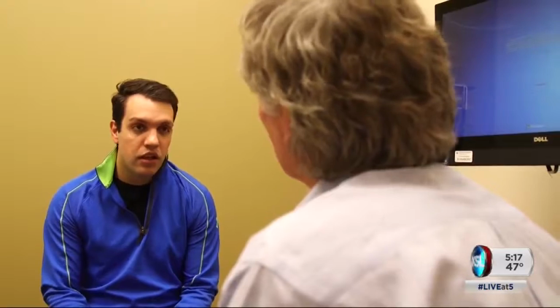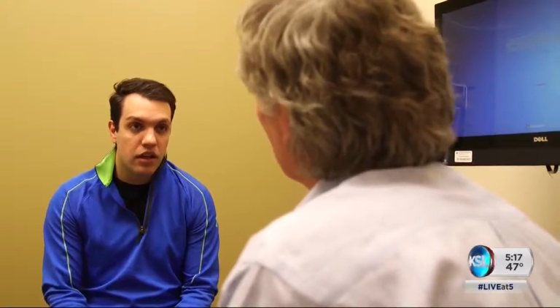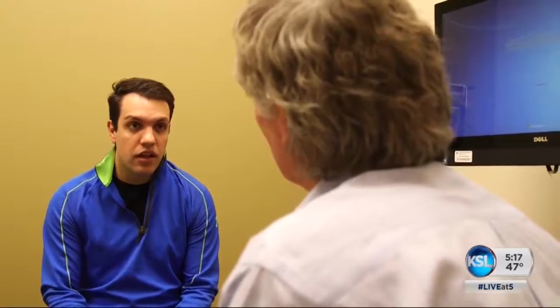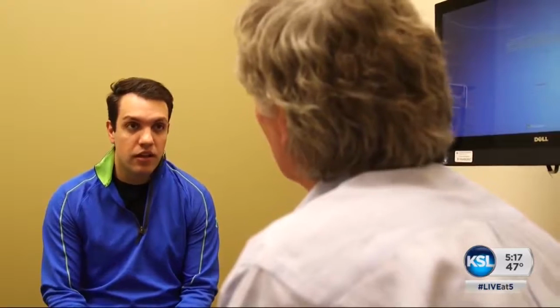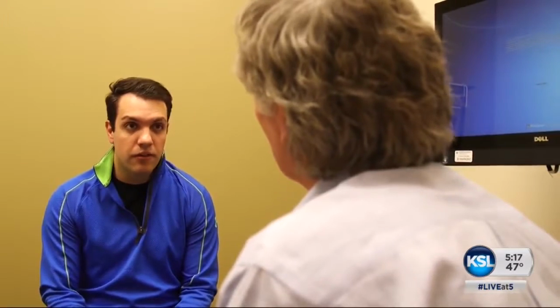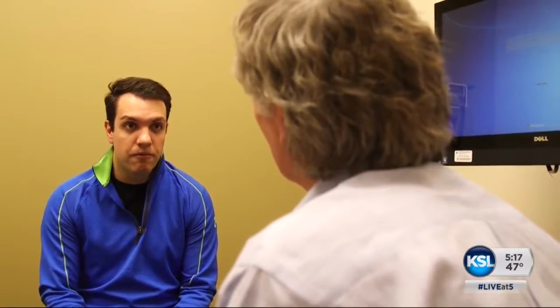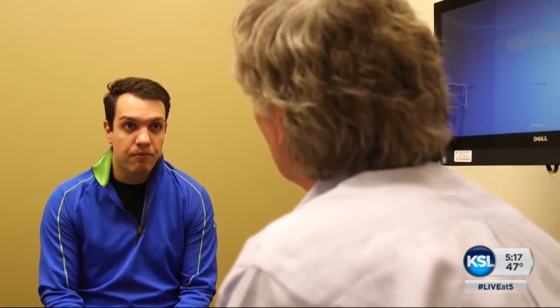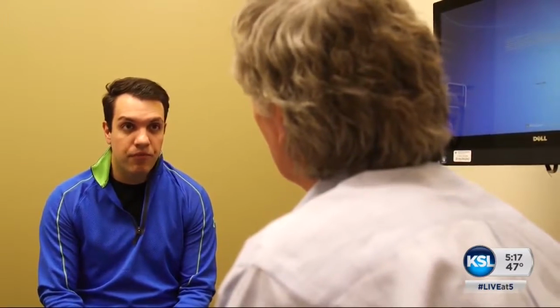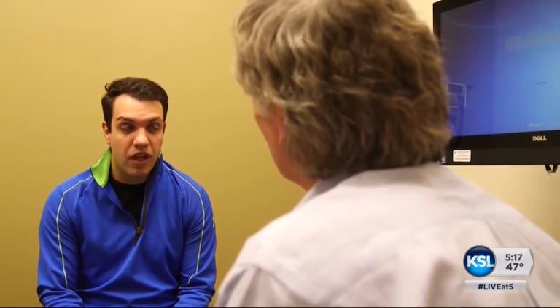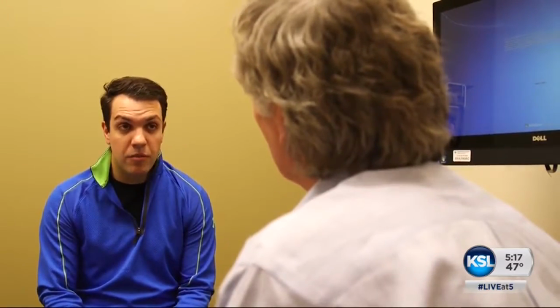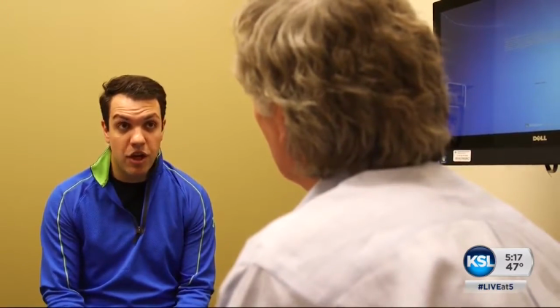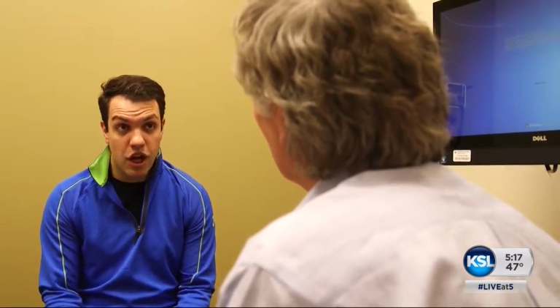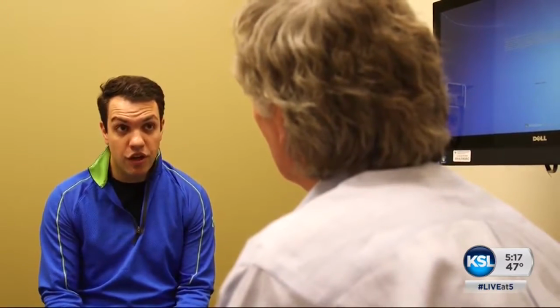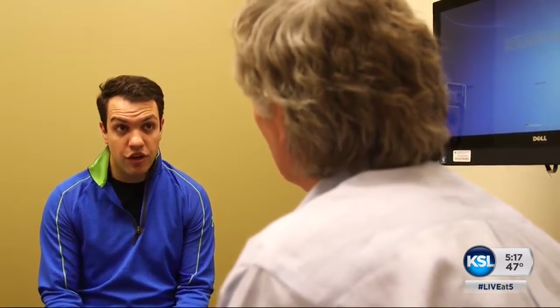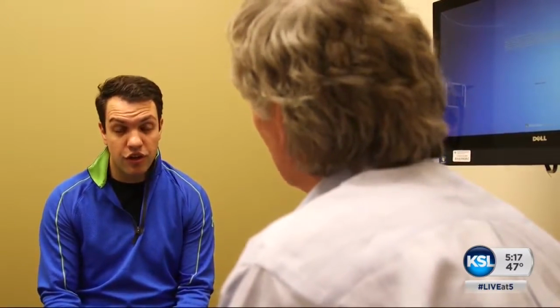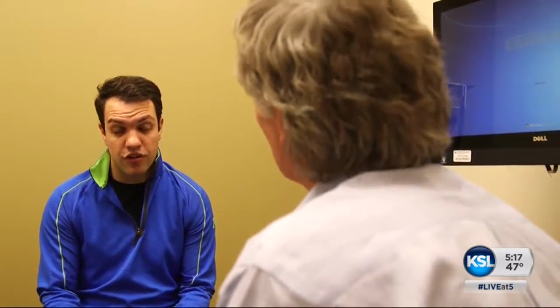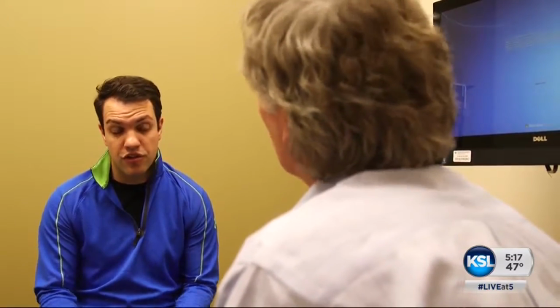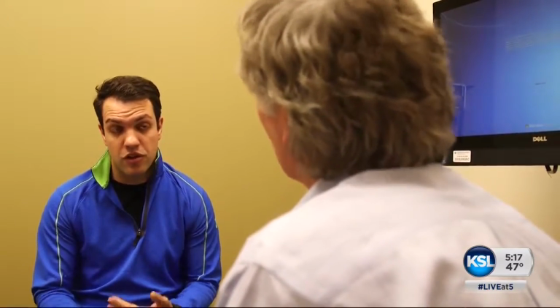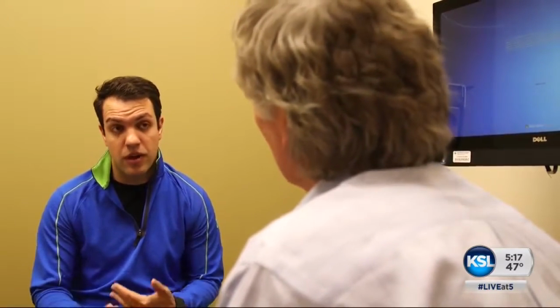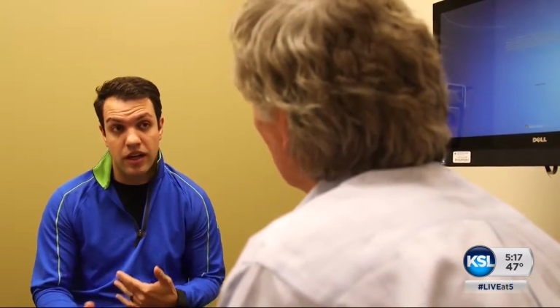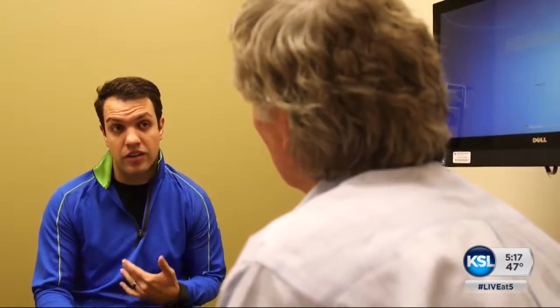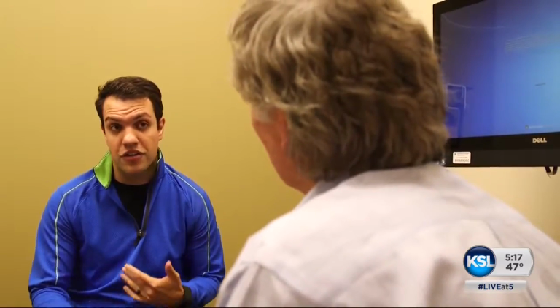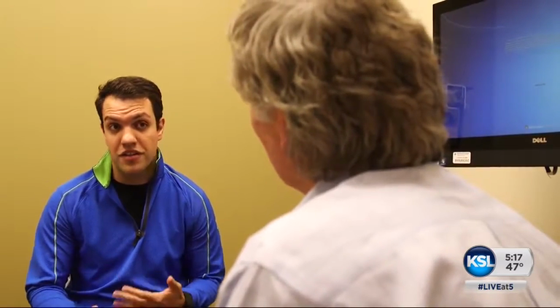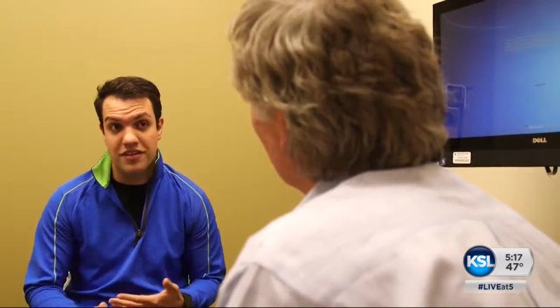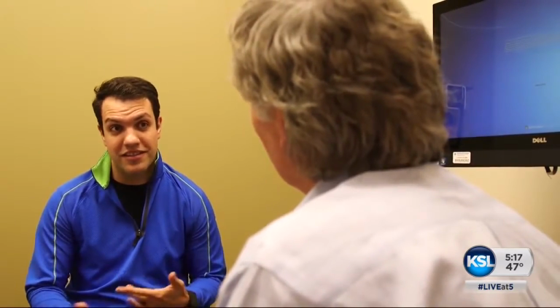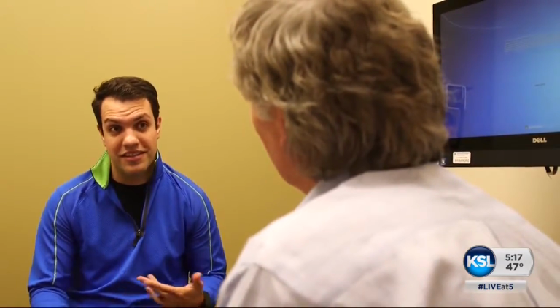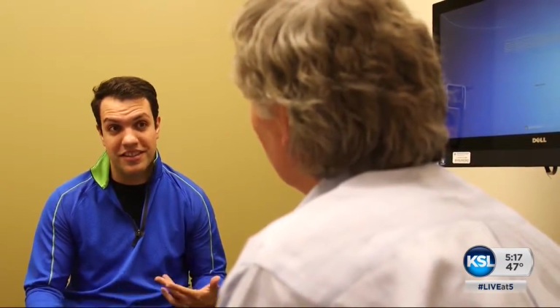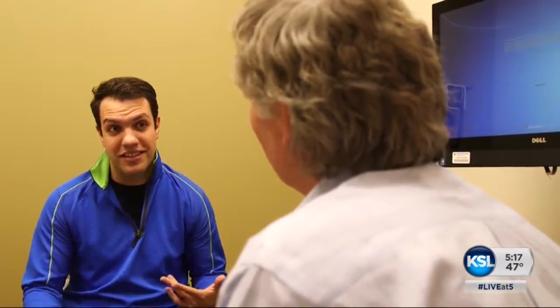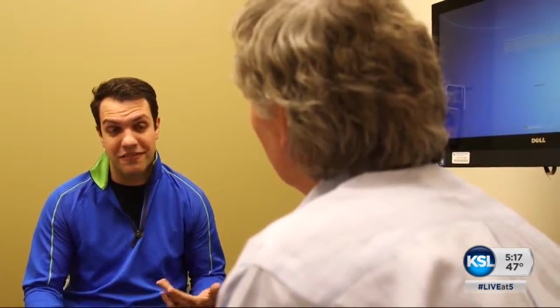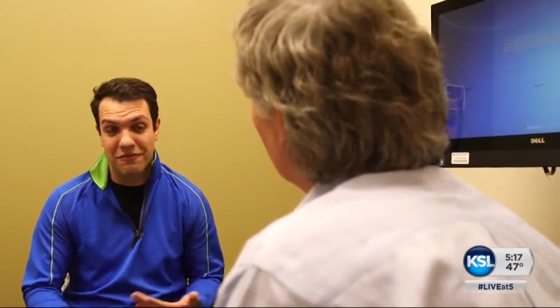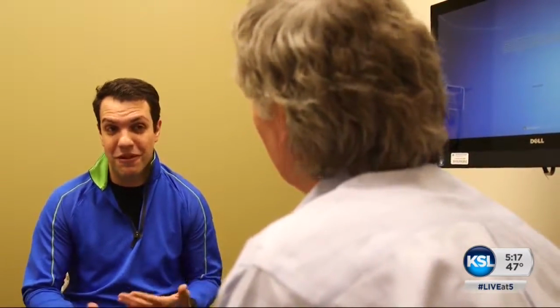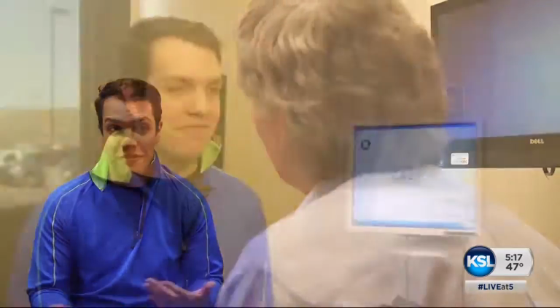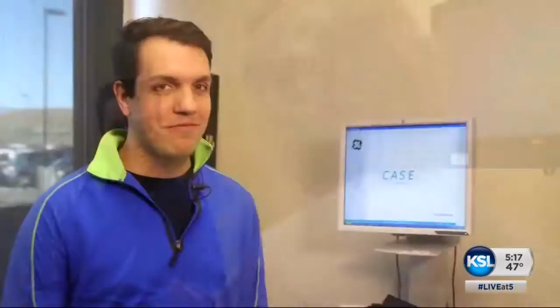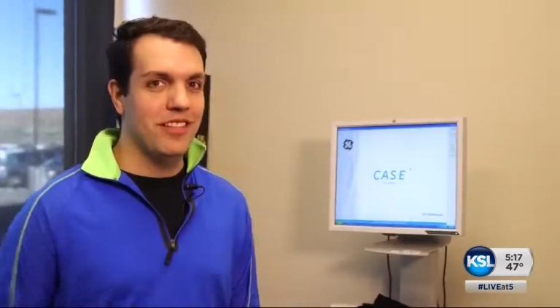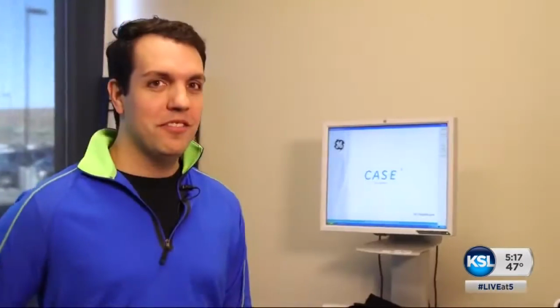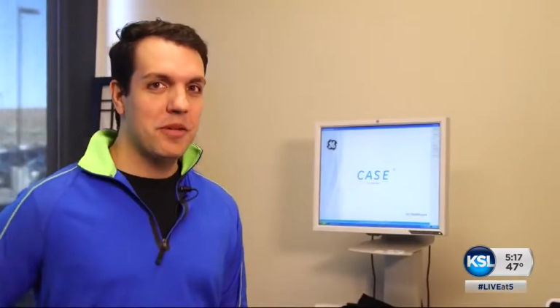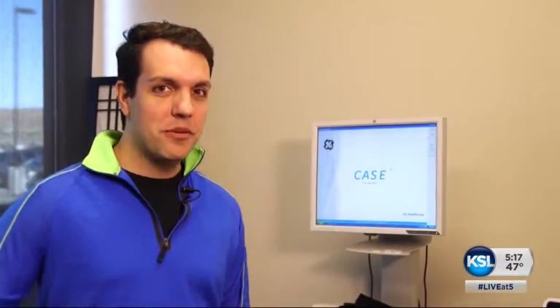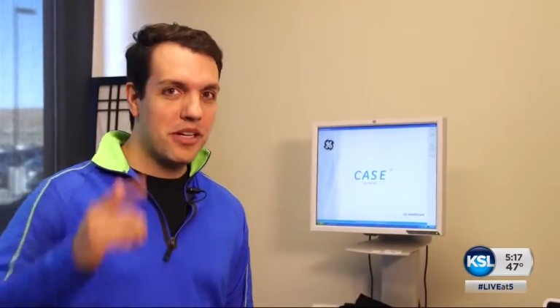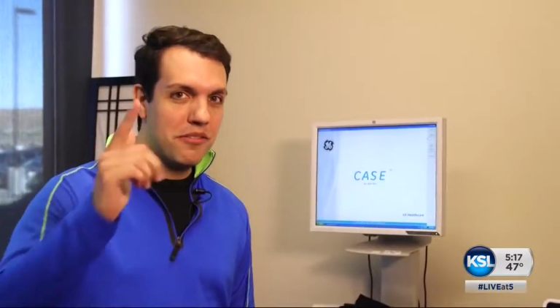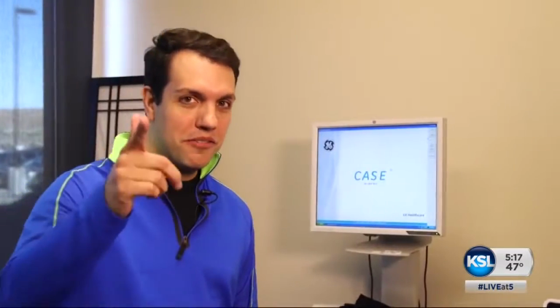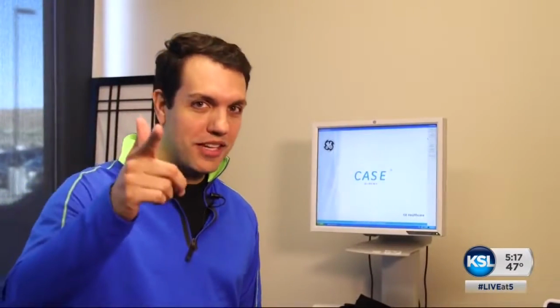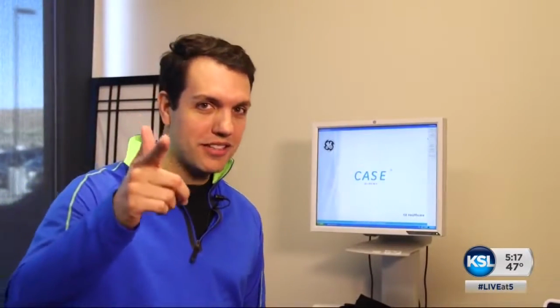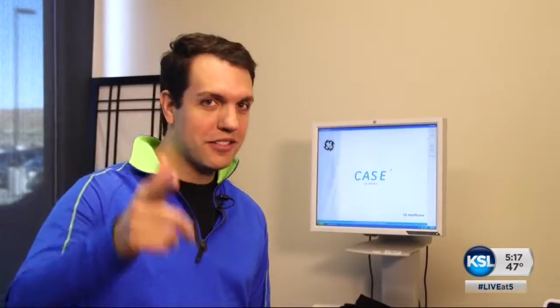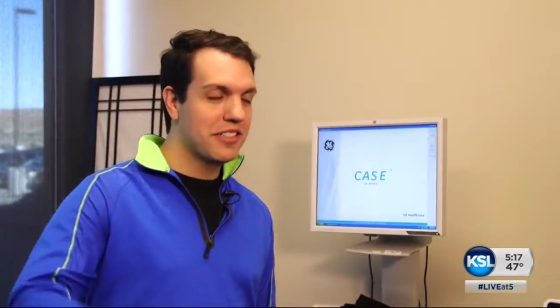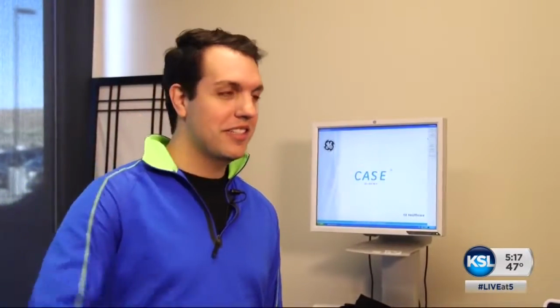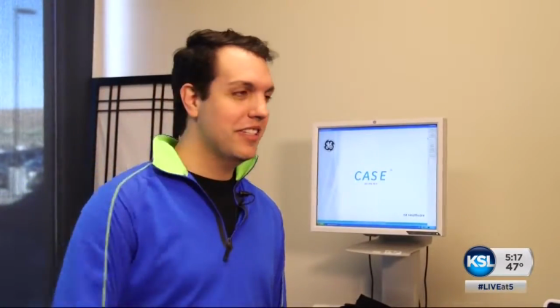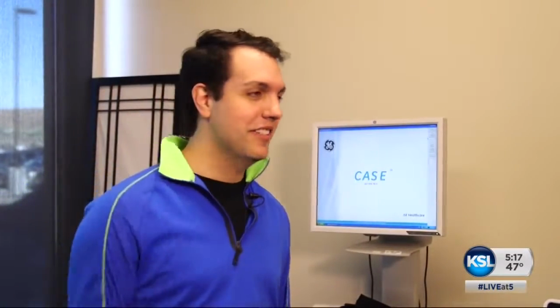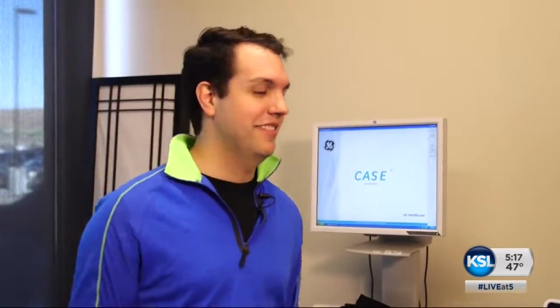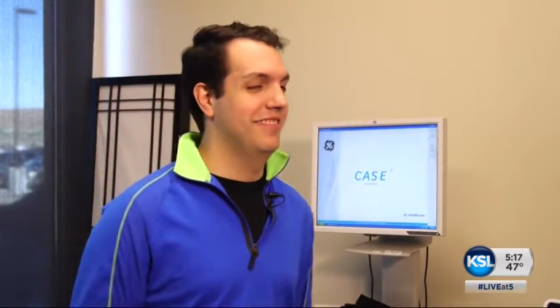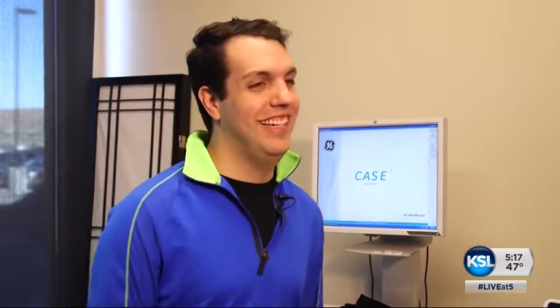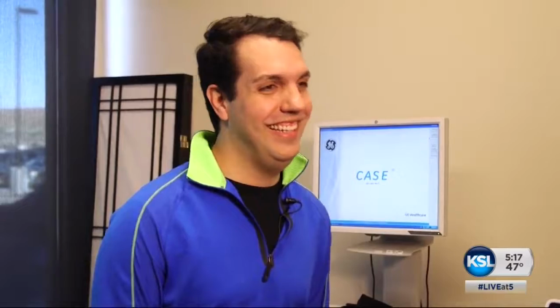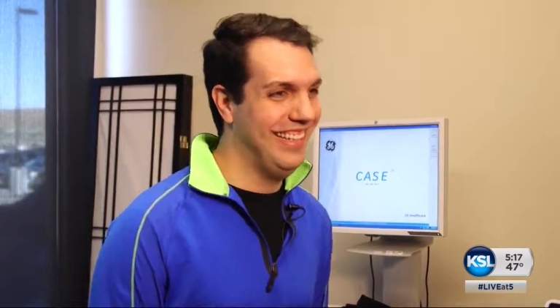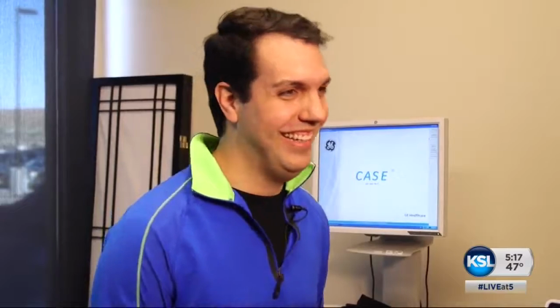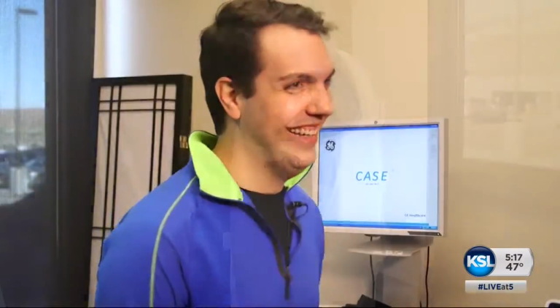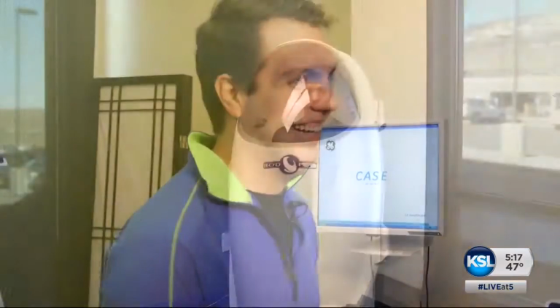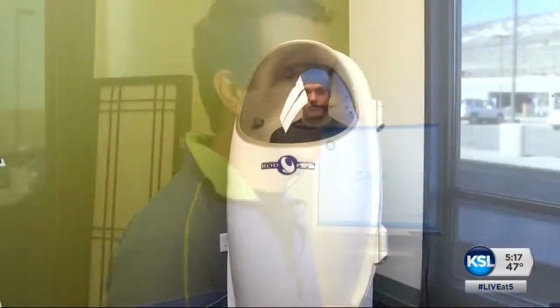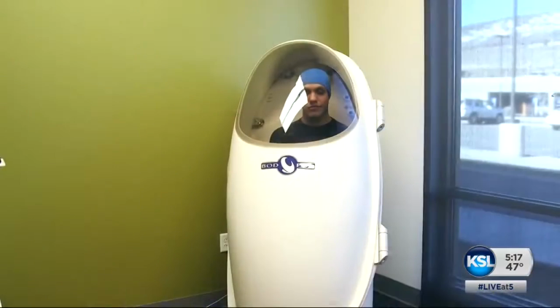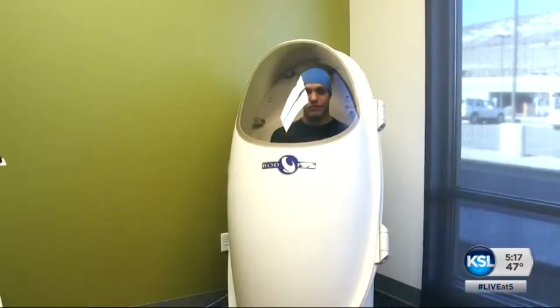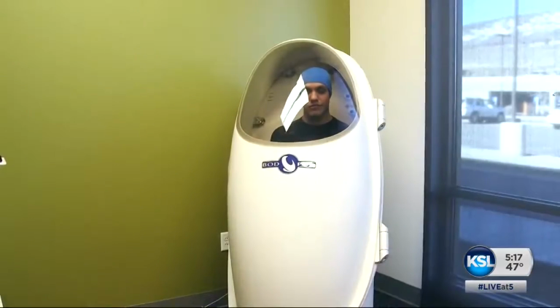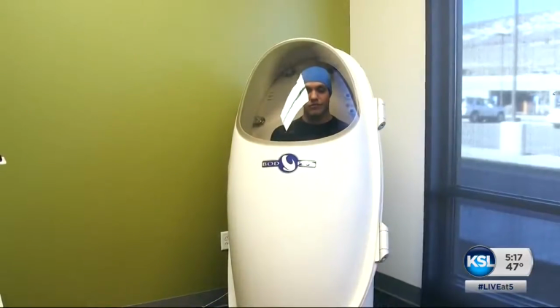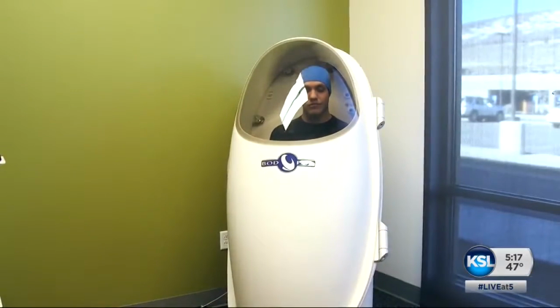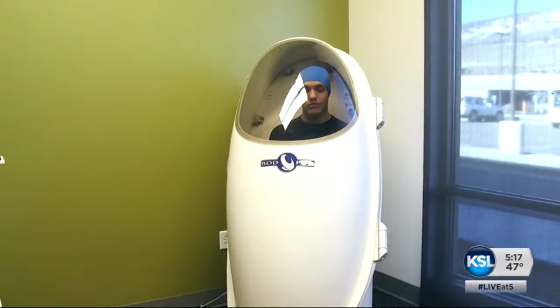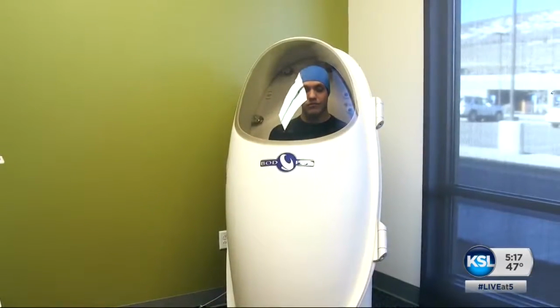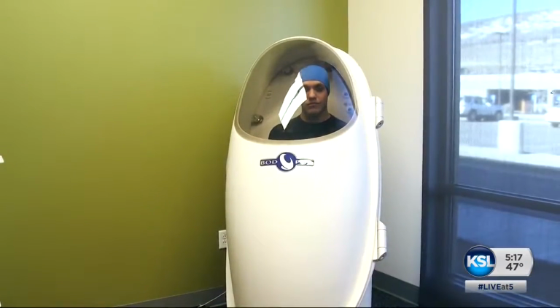And we'll let him thank his wife for the nudge. Love my wife. Thanks, Christy. Lori Pritchard, KSL 5 News.